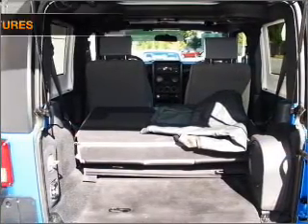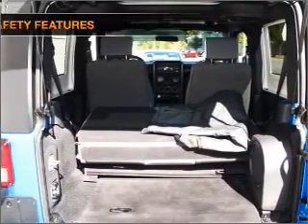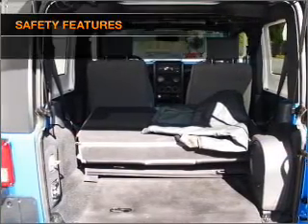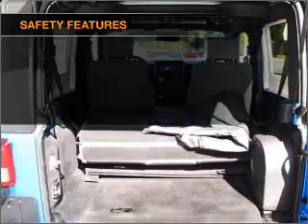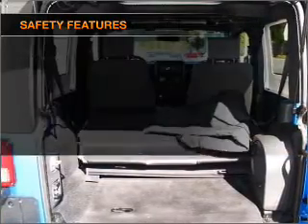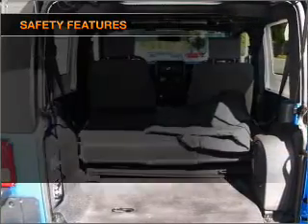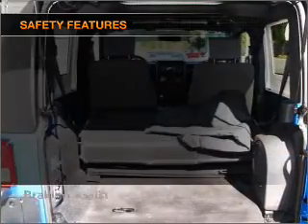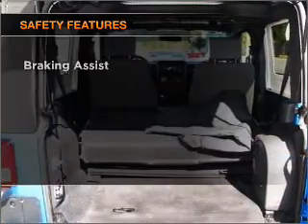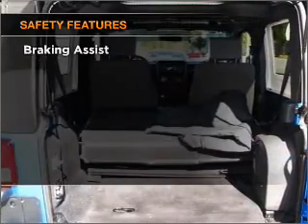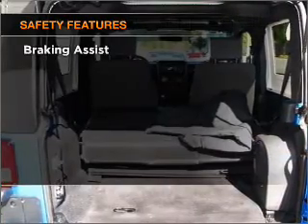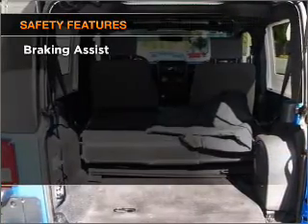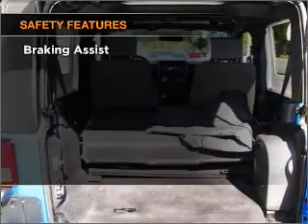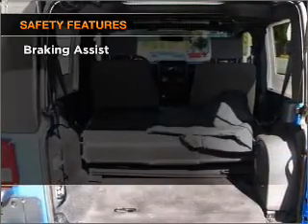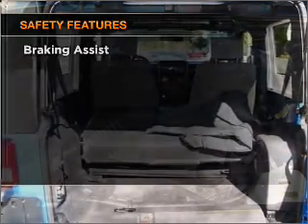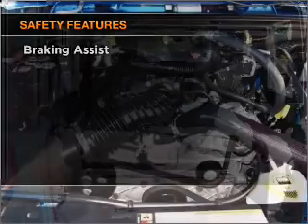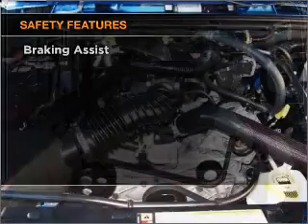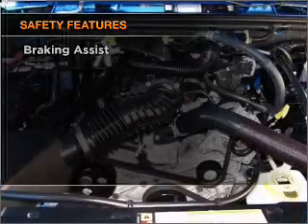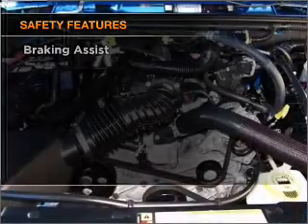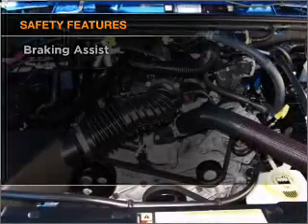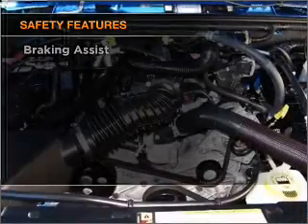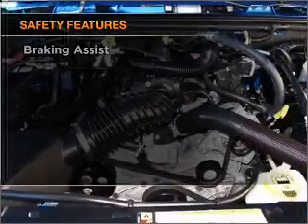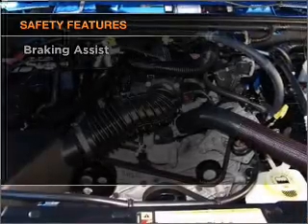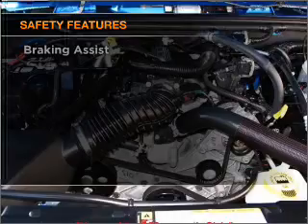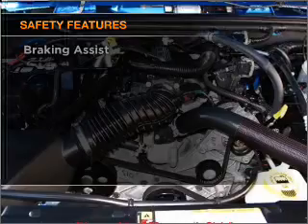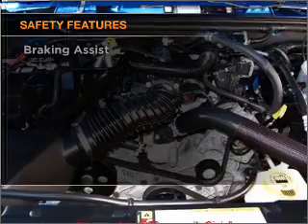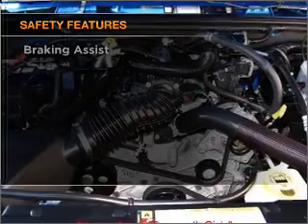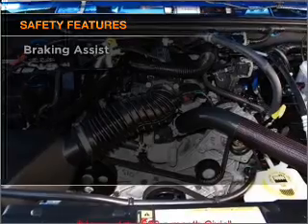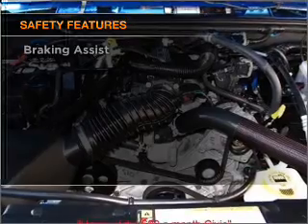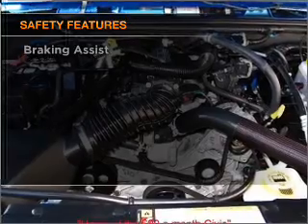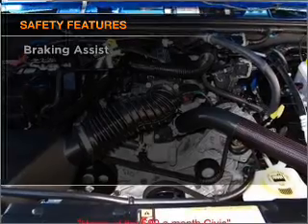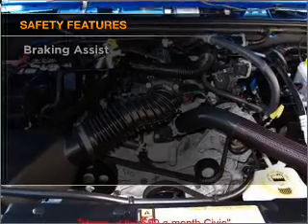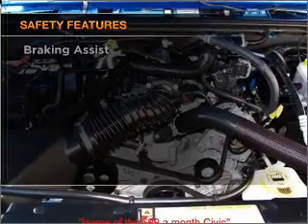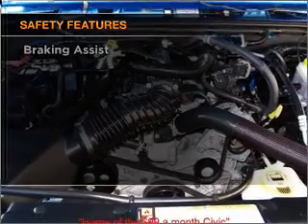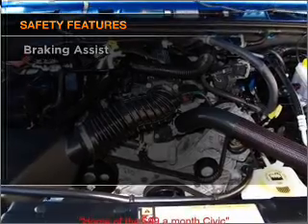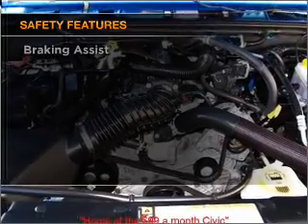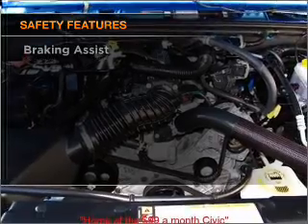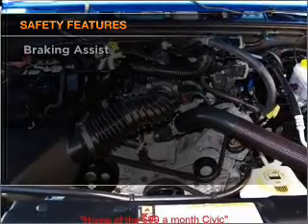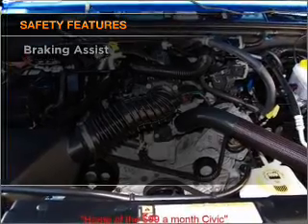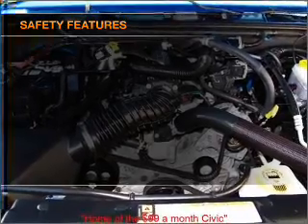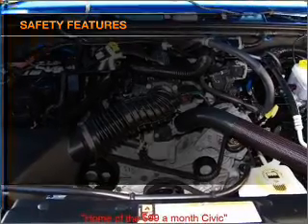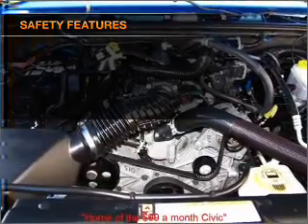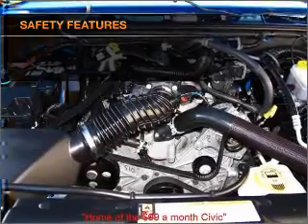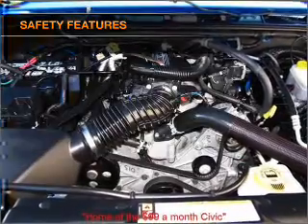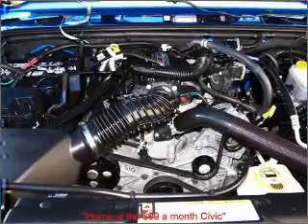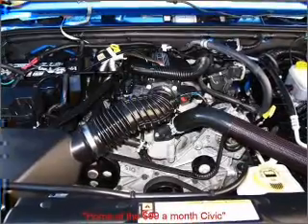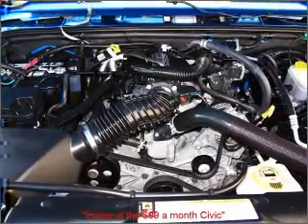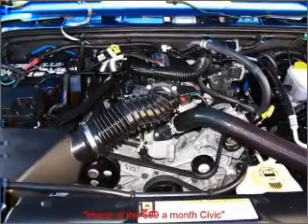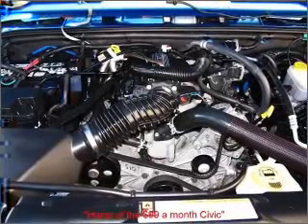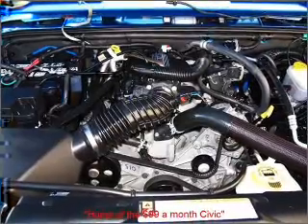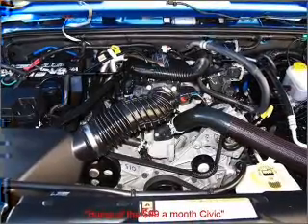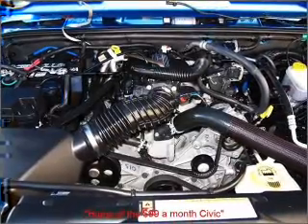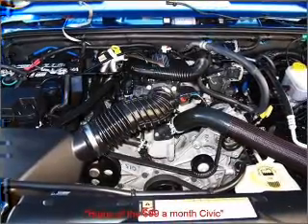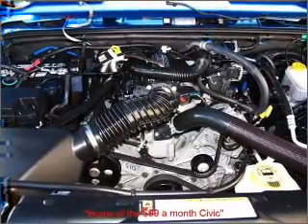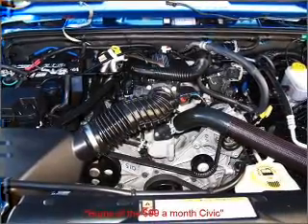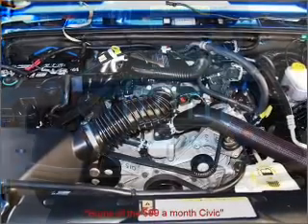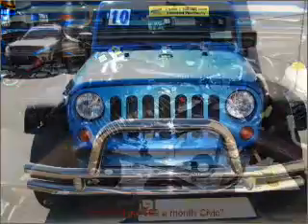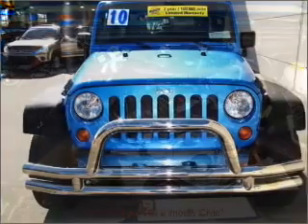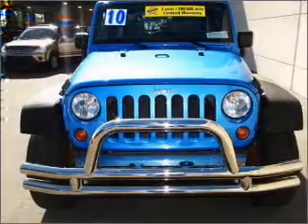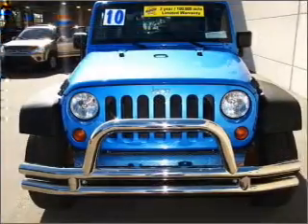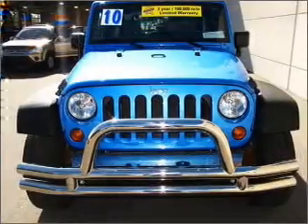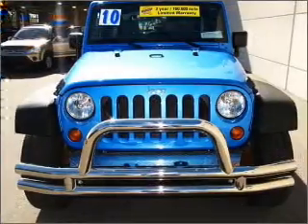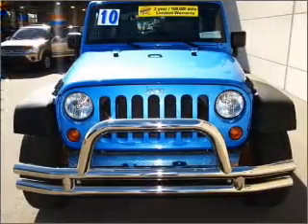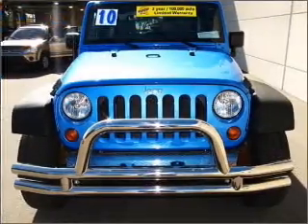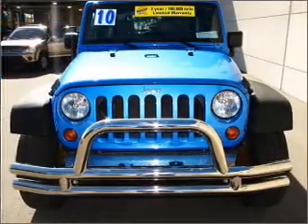For your peace of mind, the following safety equipment is included: front ventilated disc brakes, passenger airbag, and stability control.